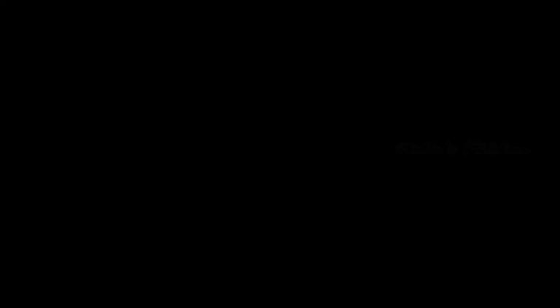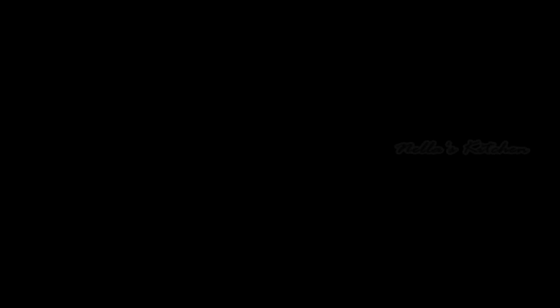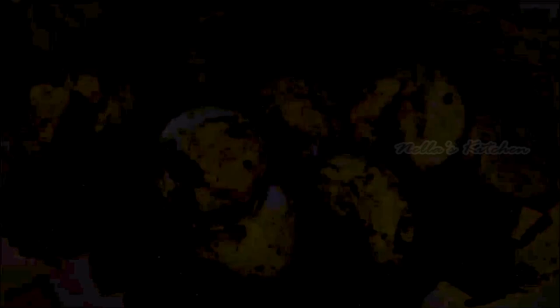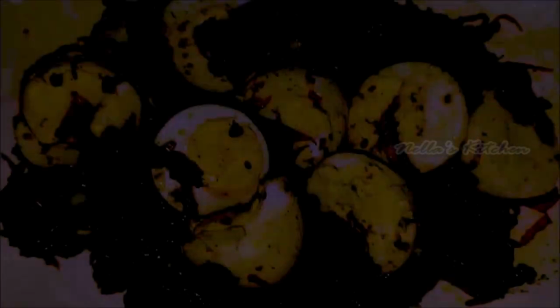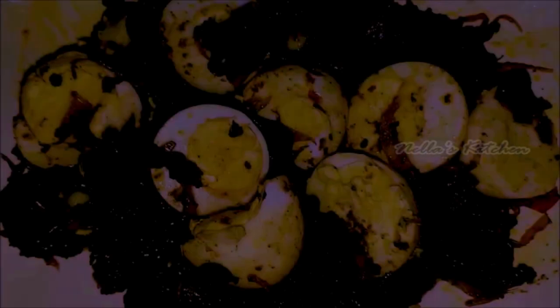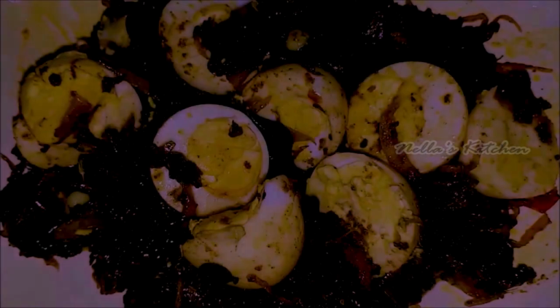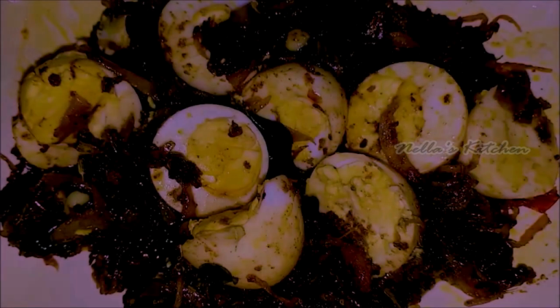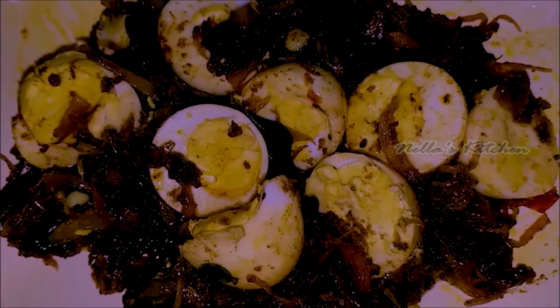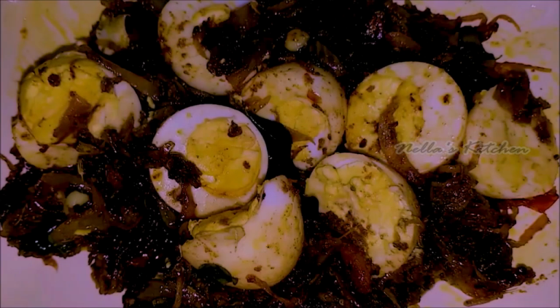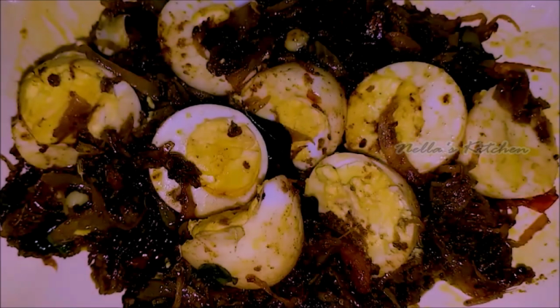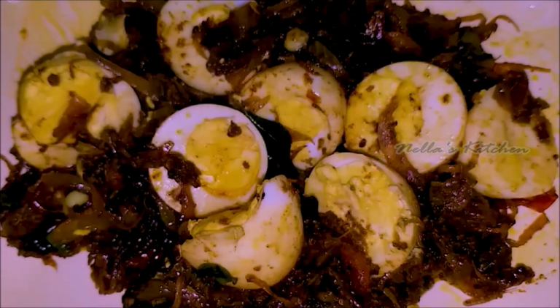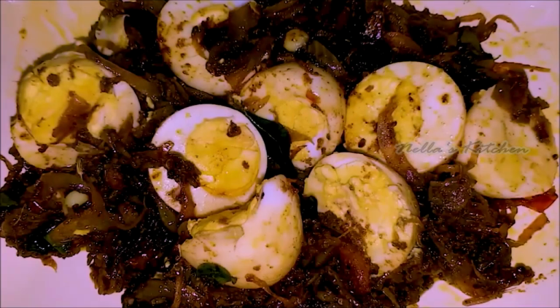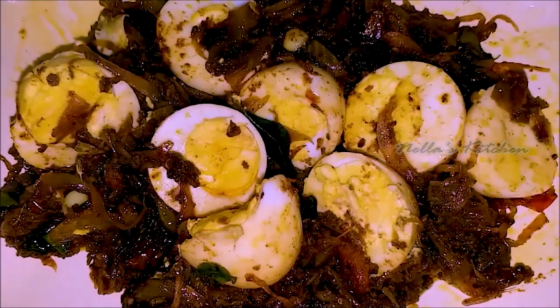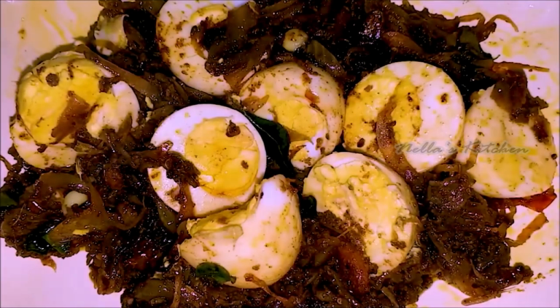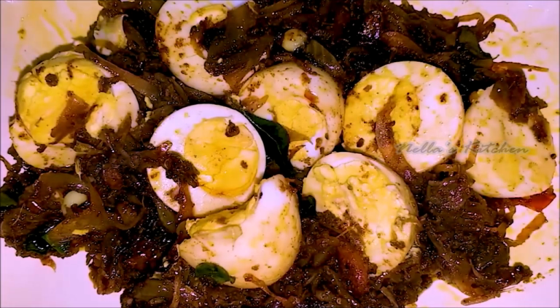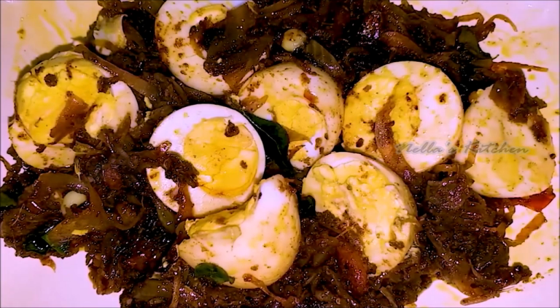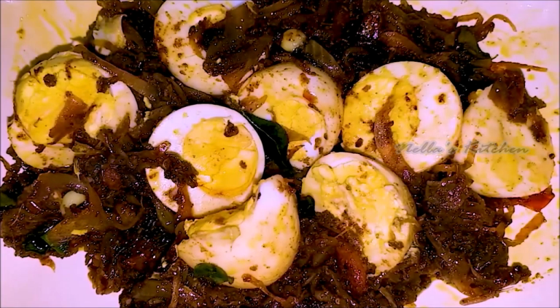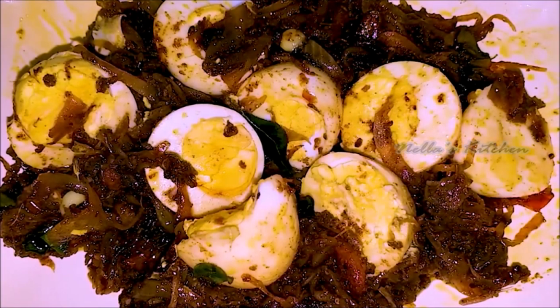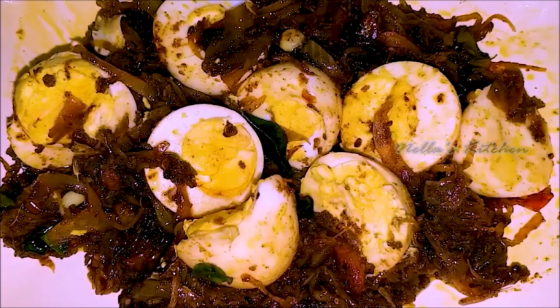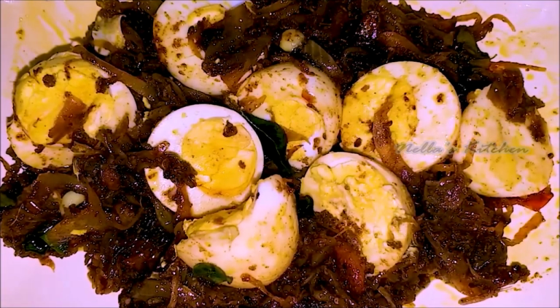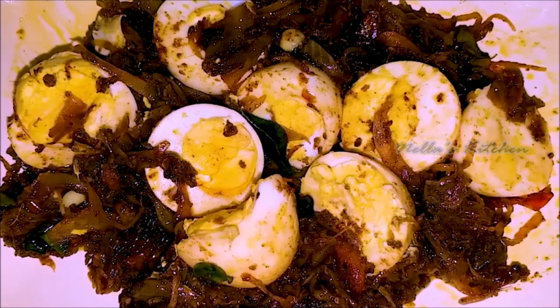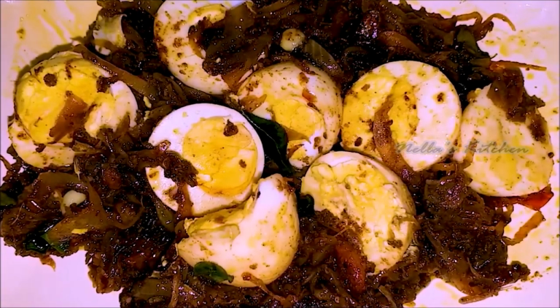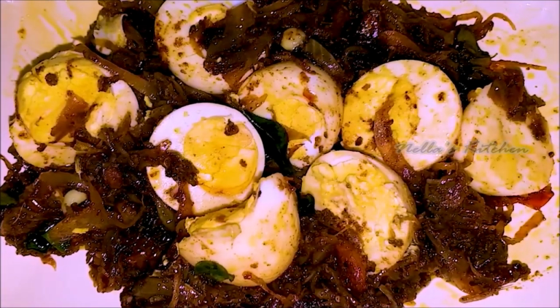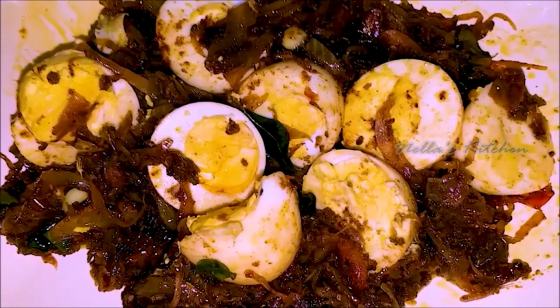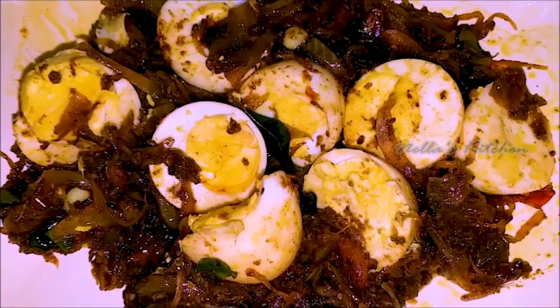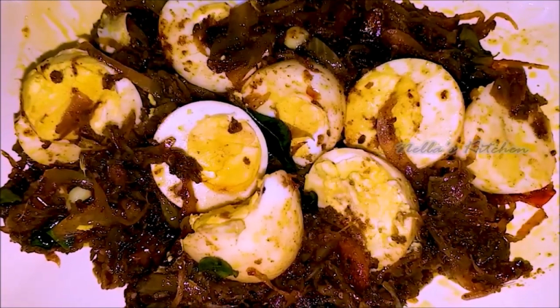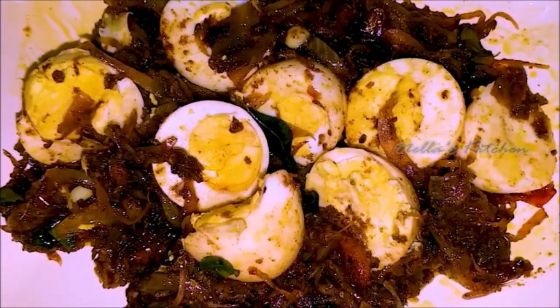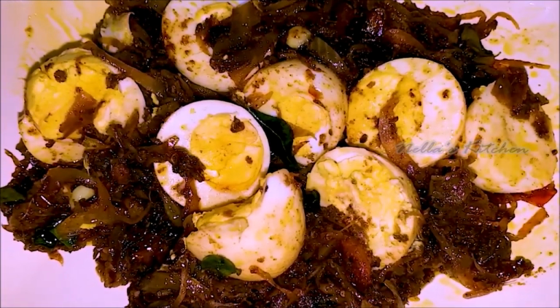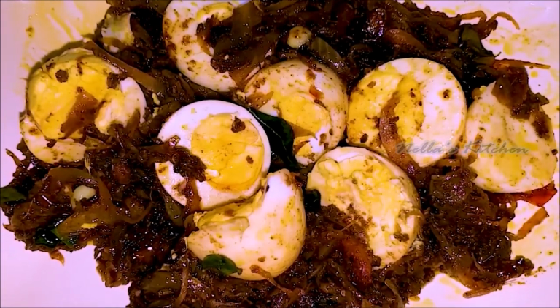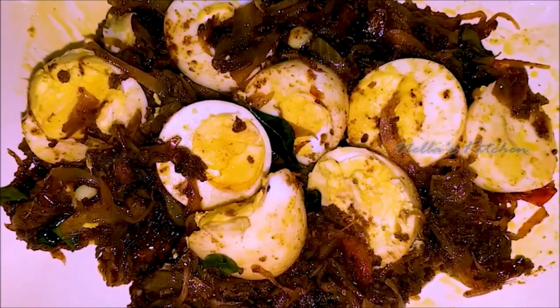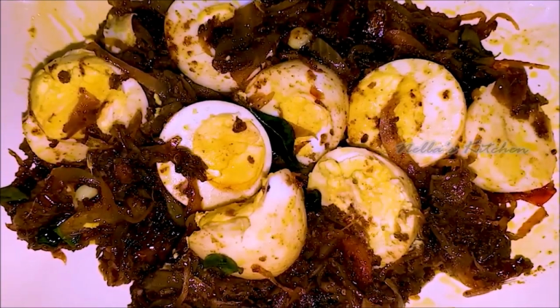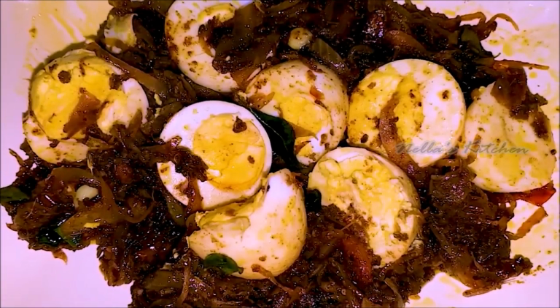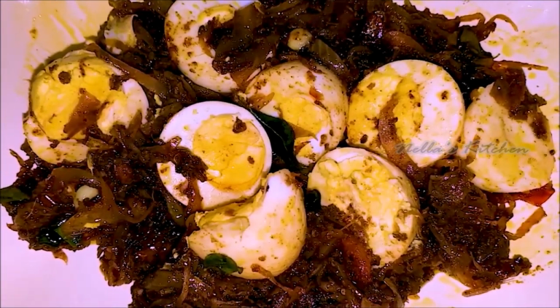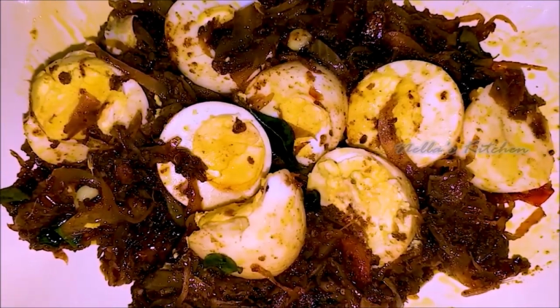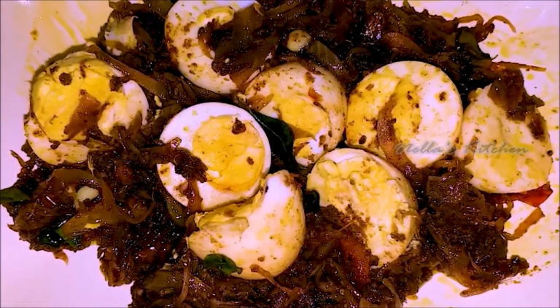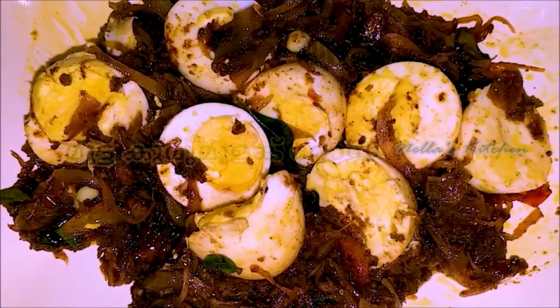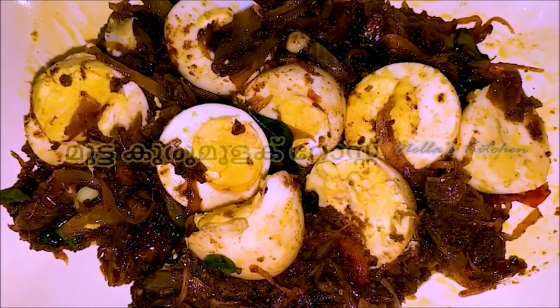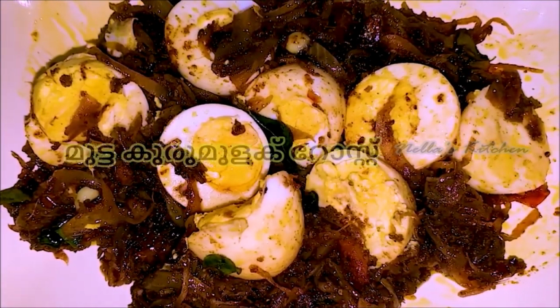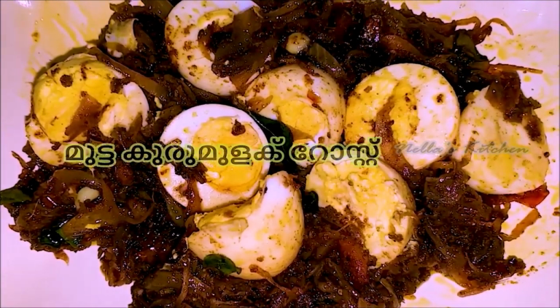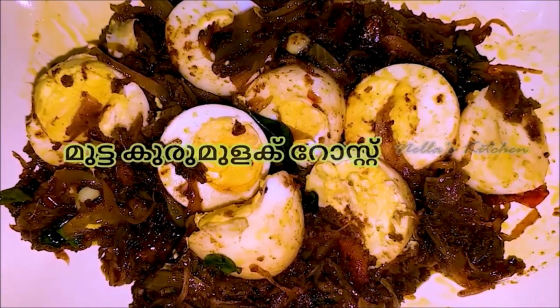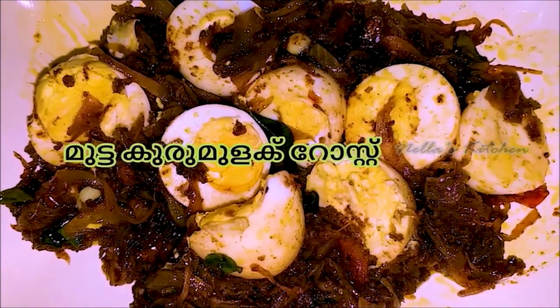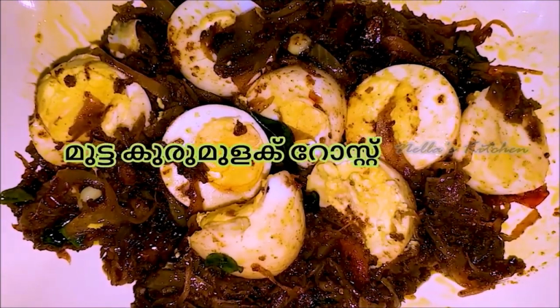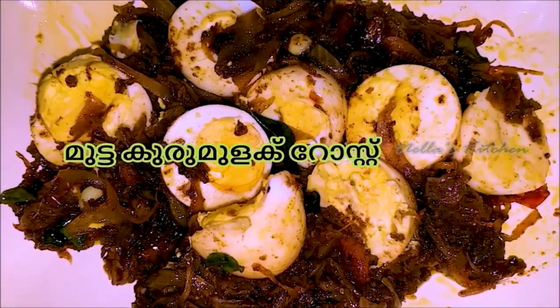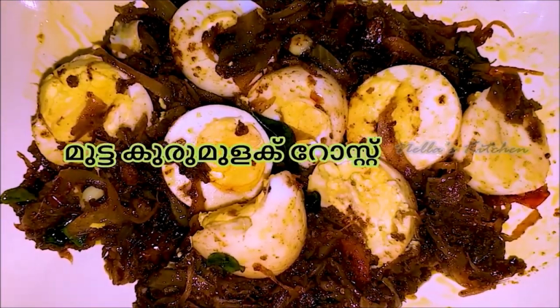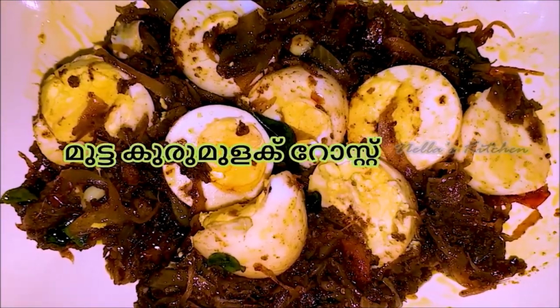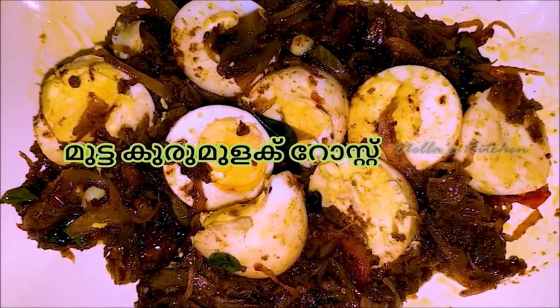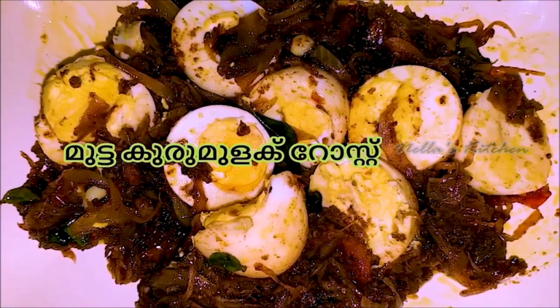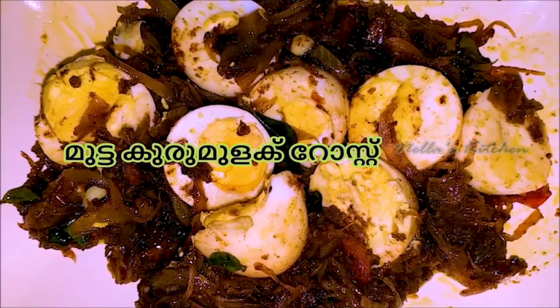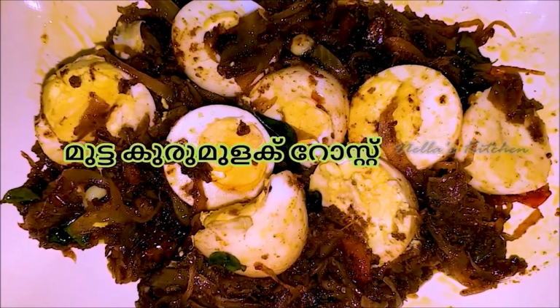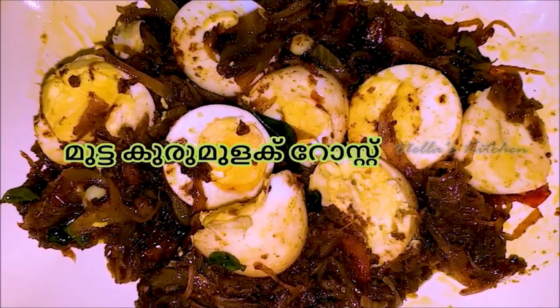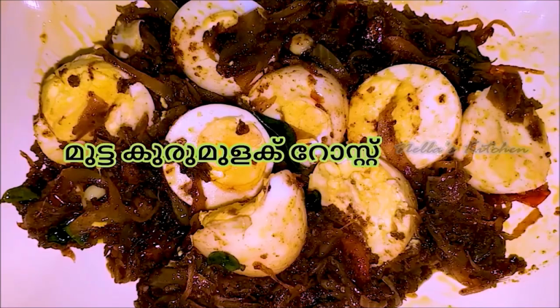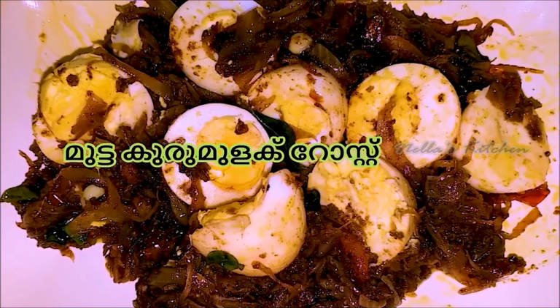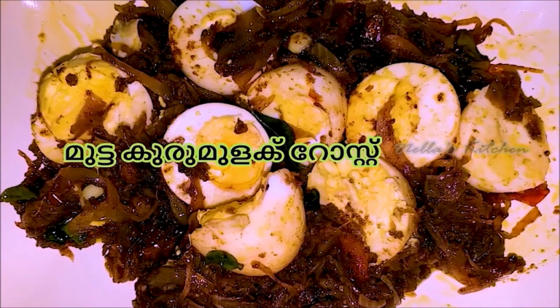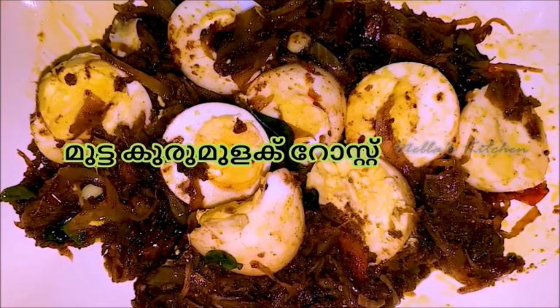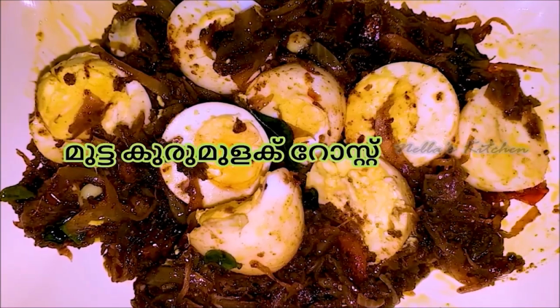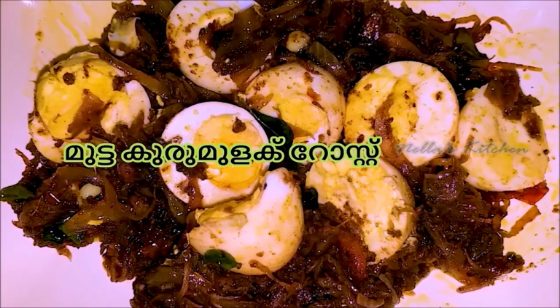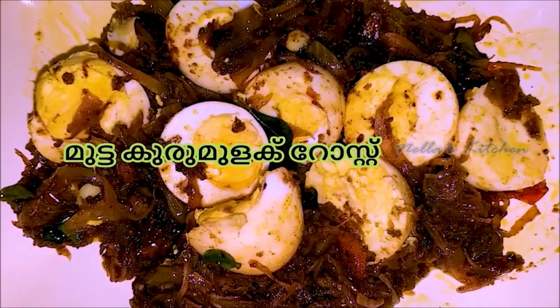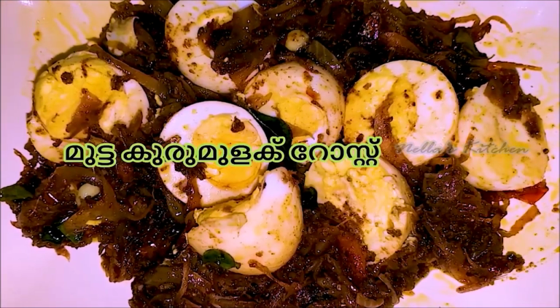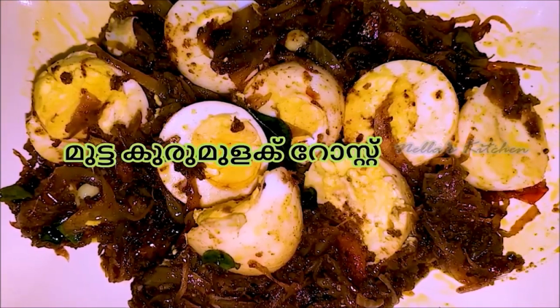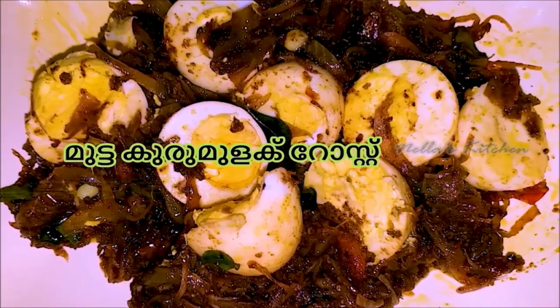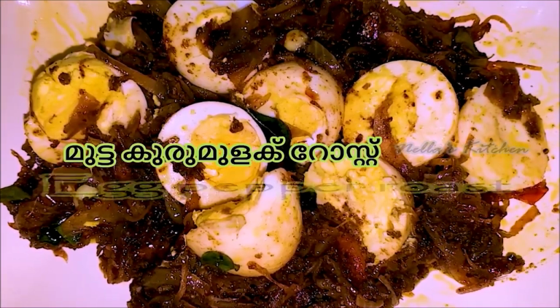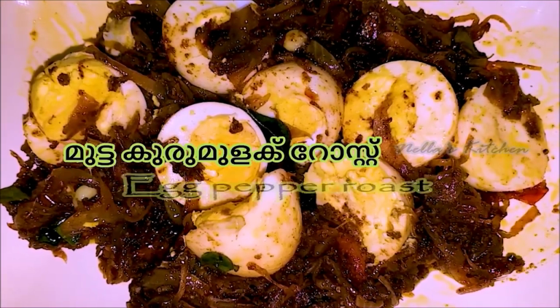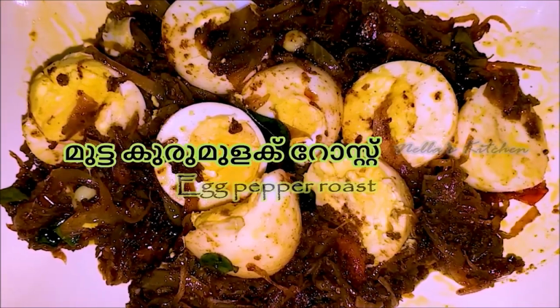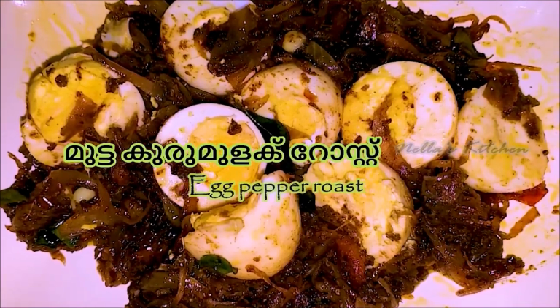Friends, we will share this egg pepper roast with our ingredients.